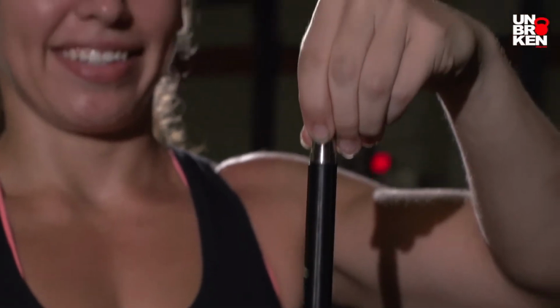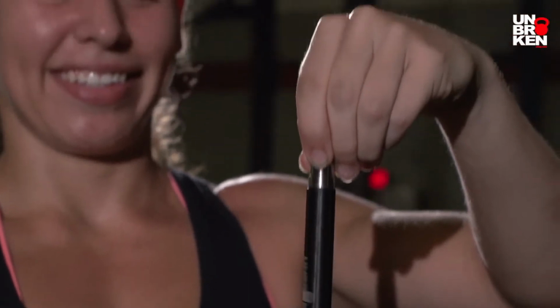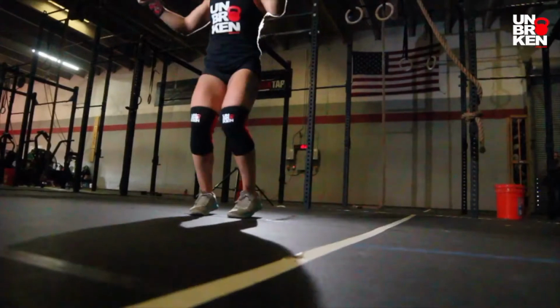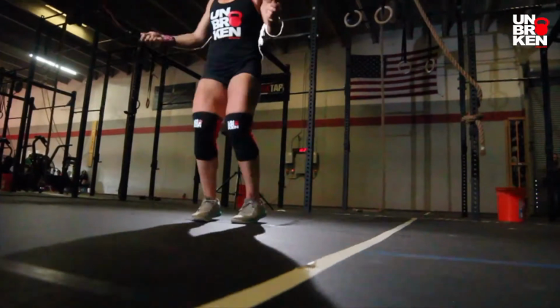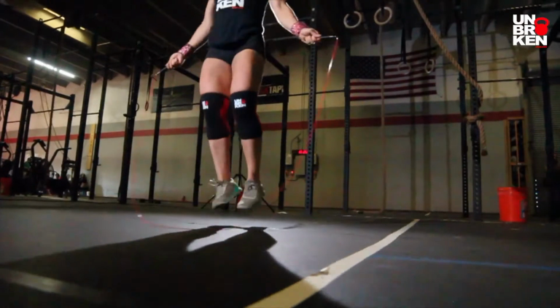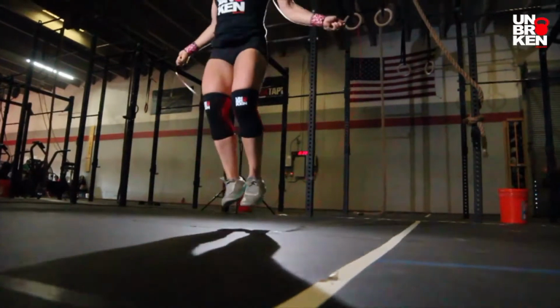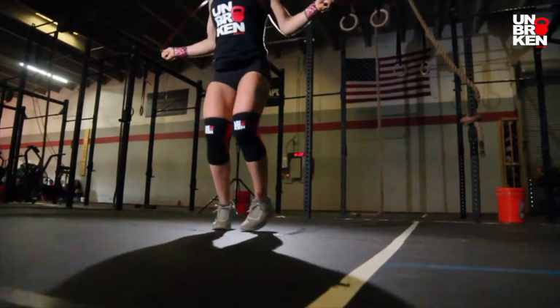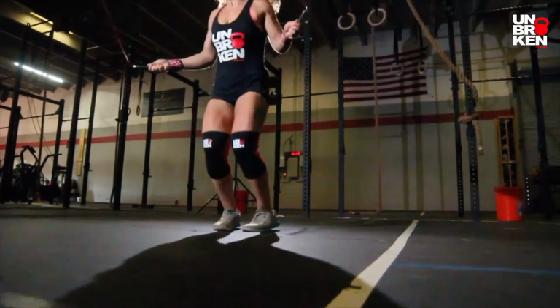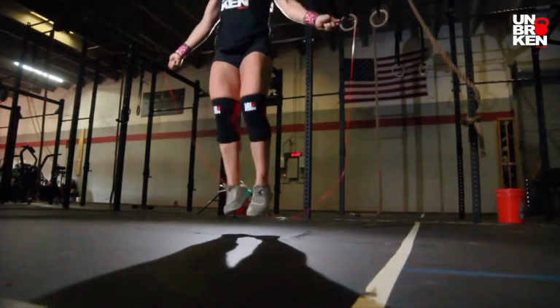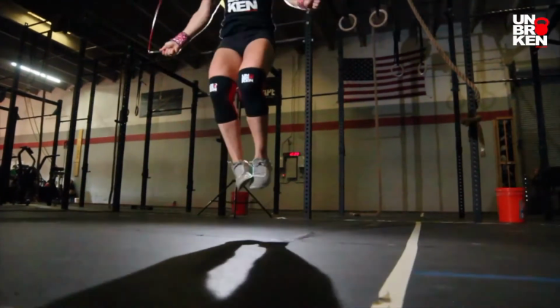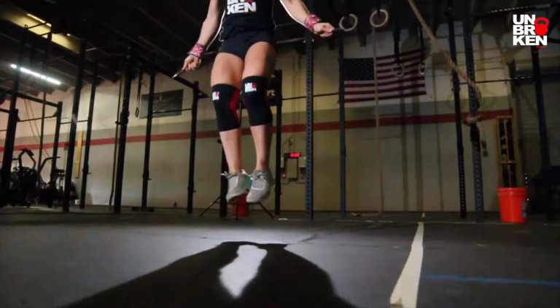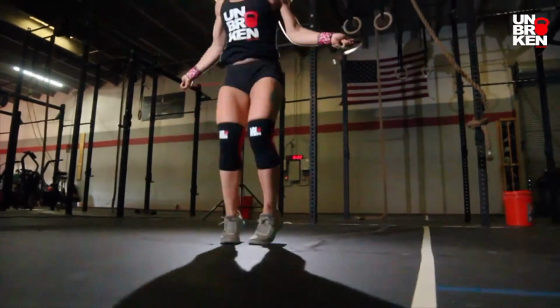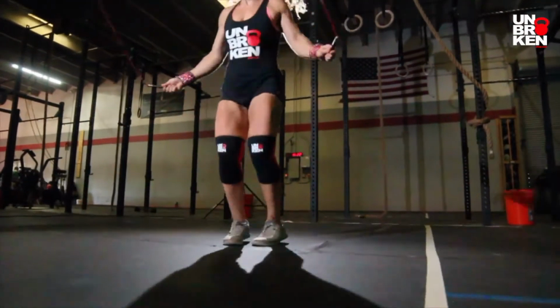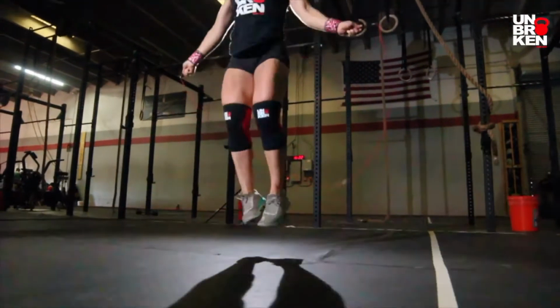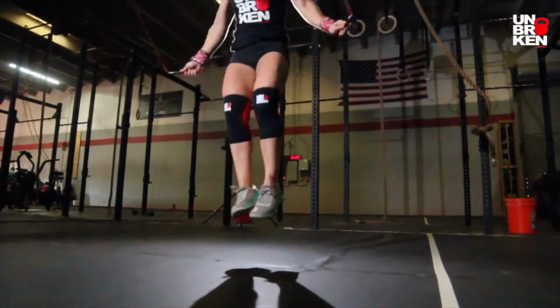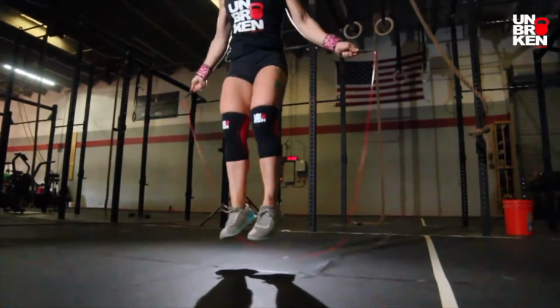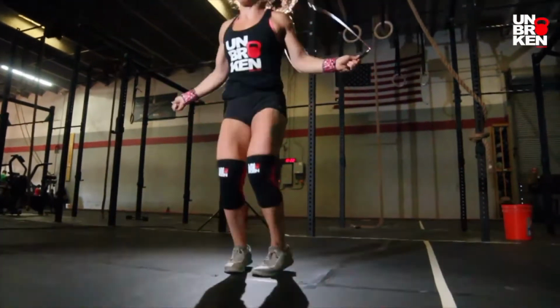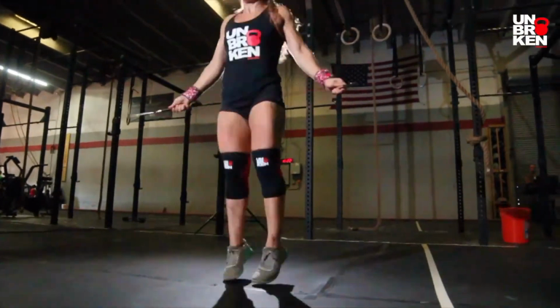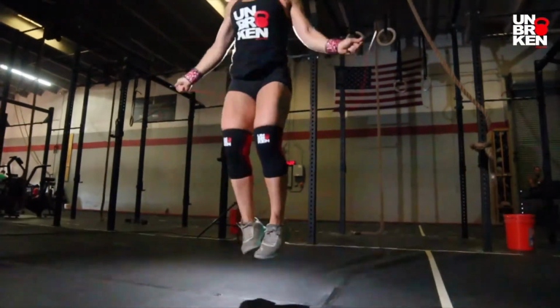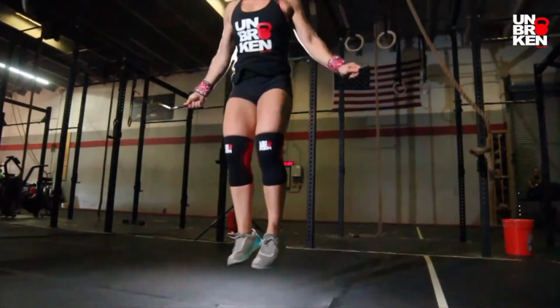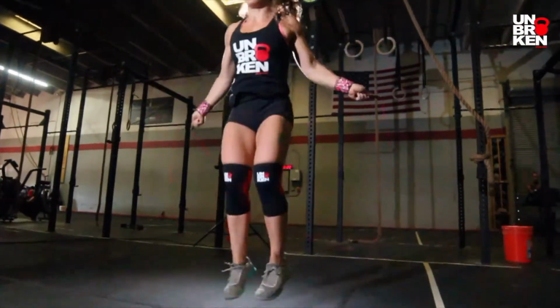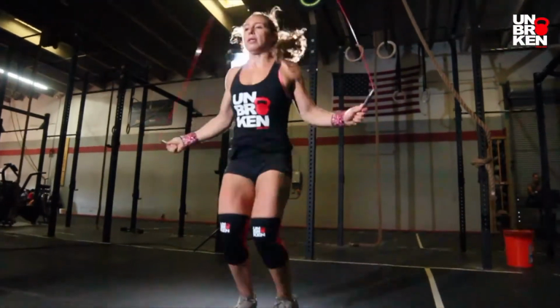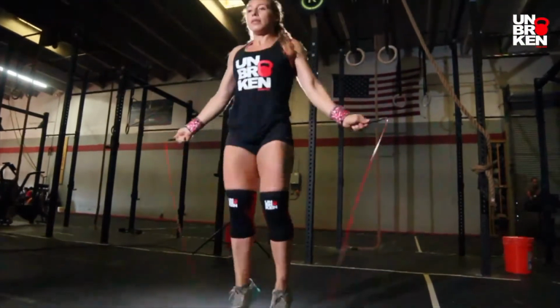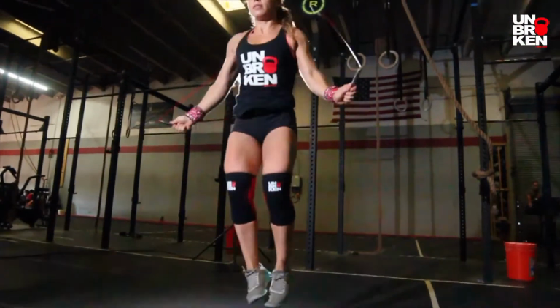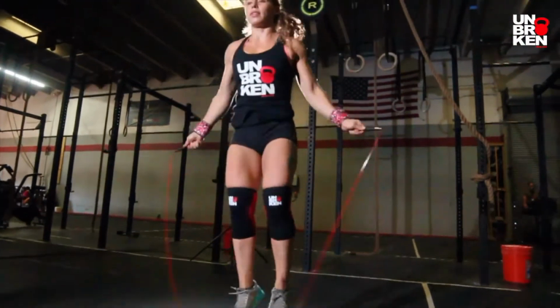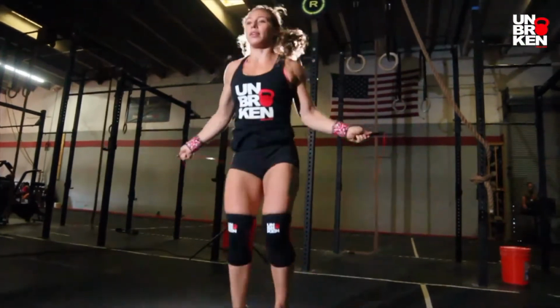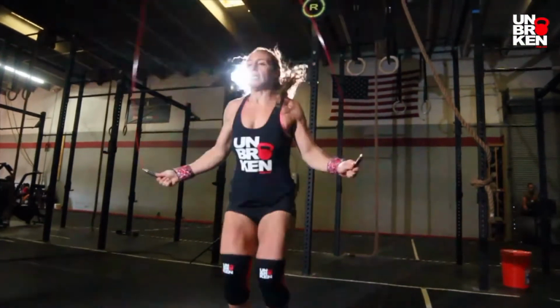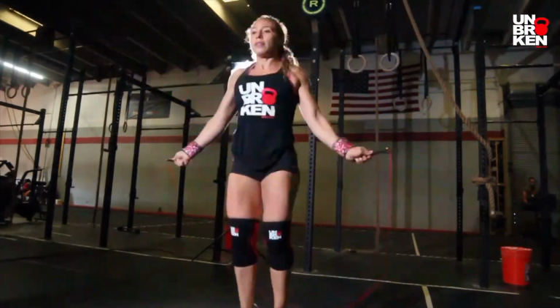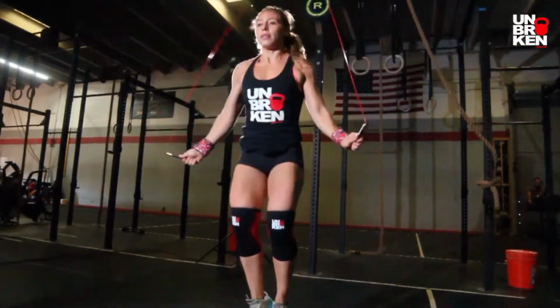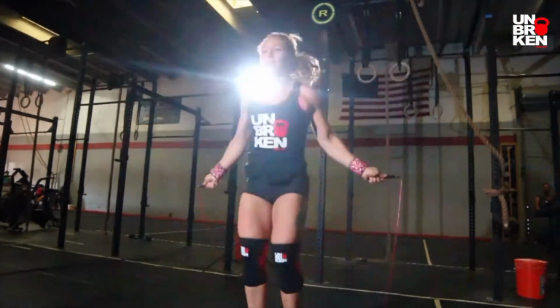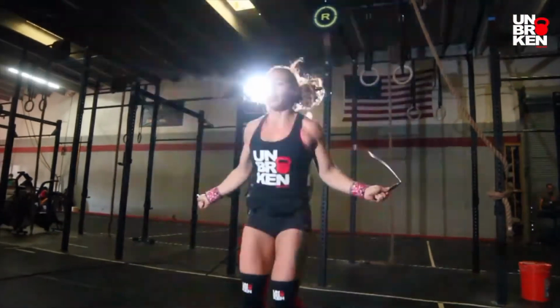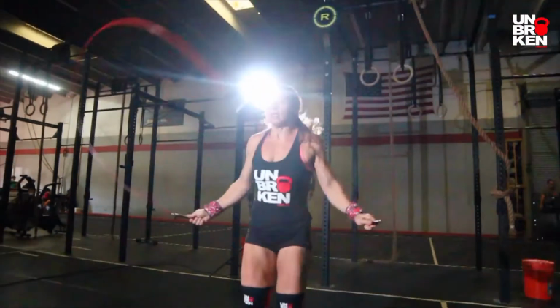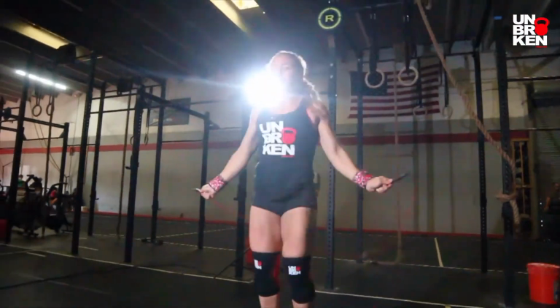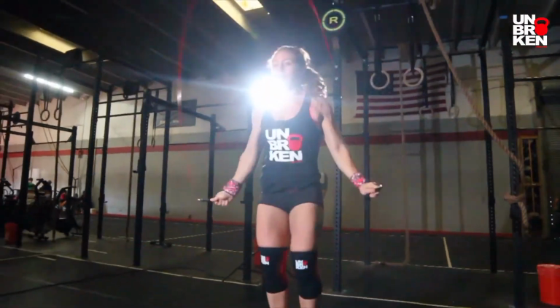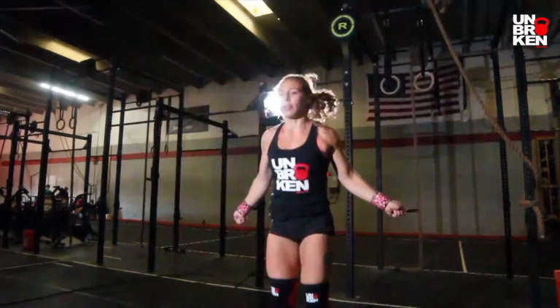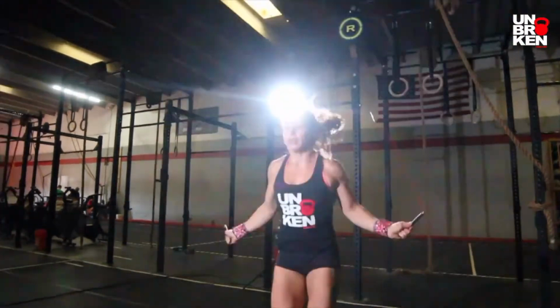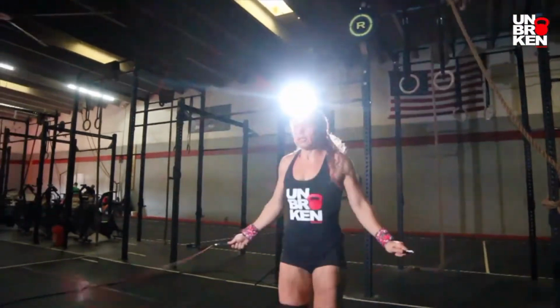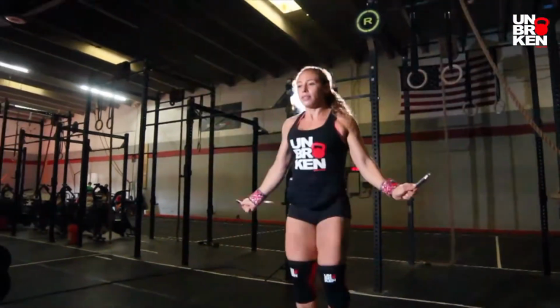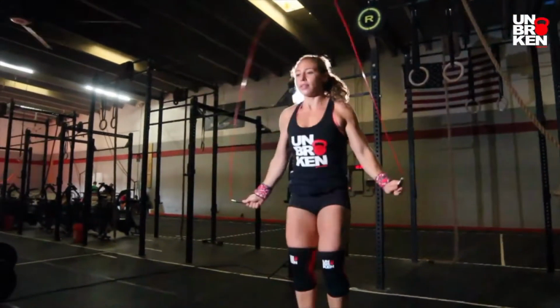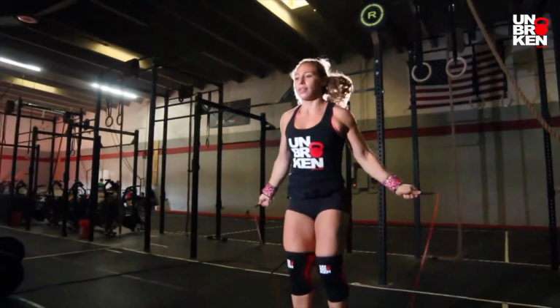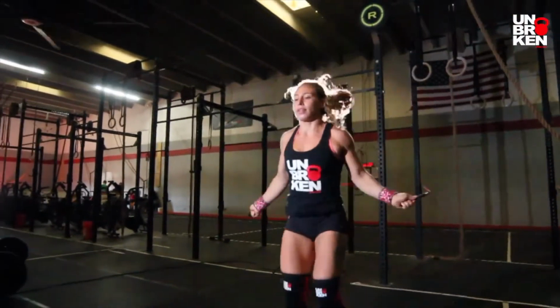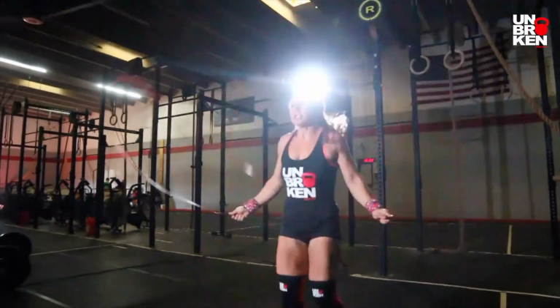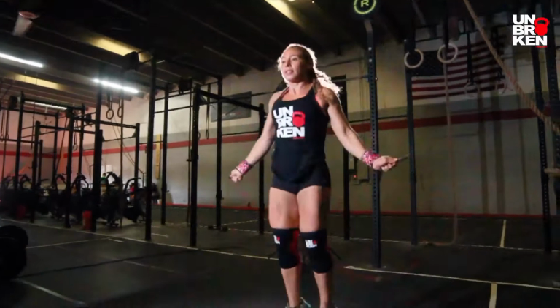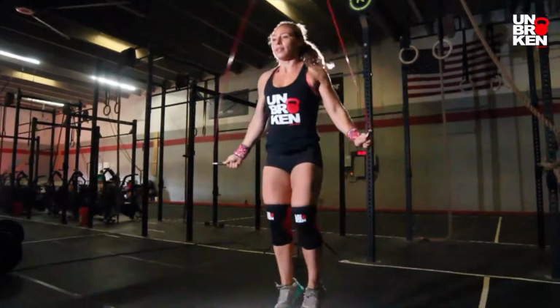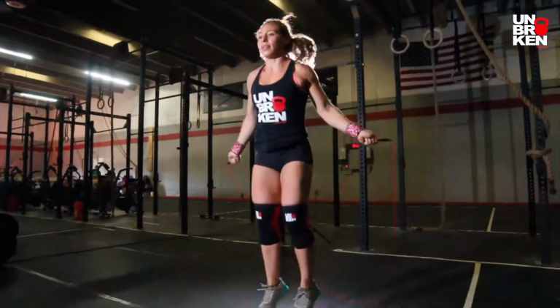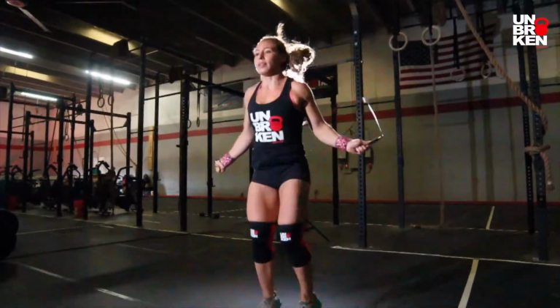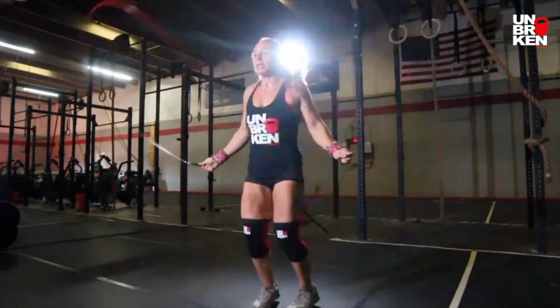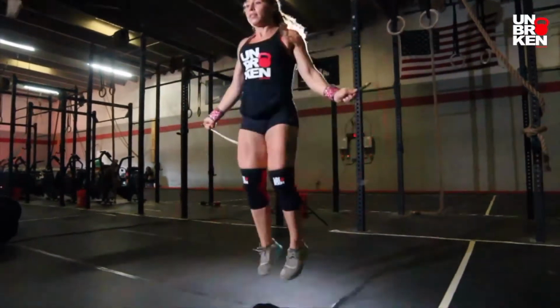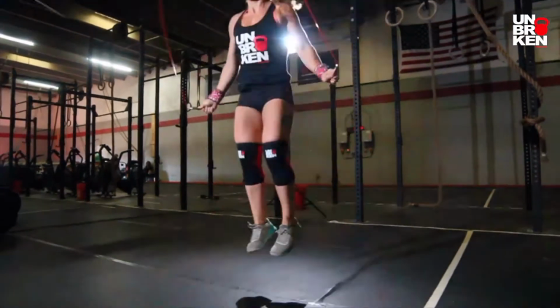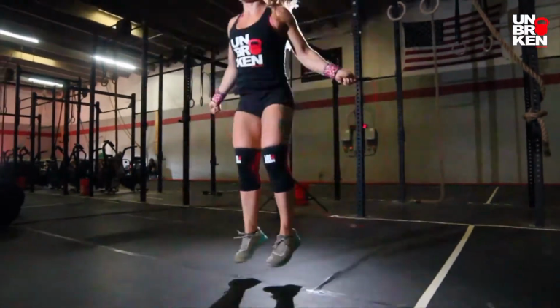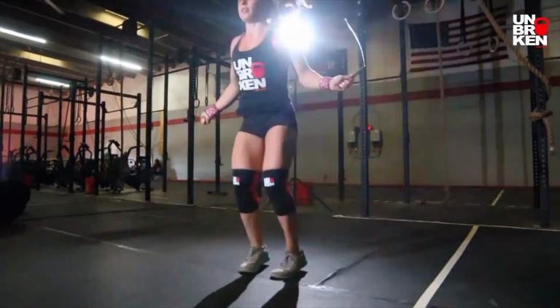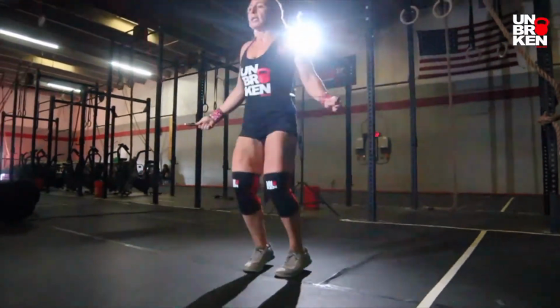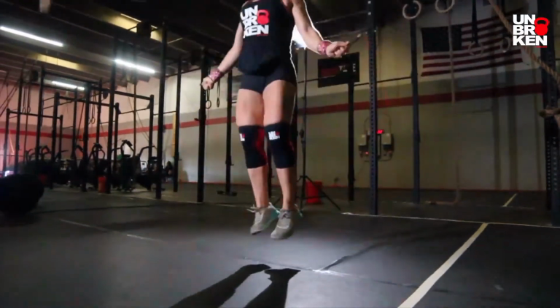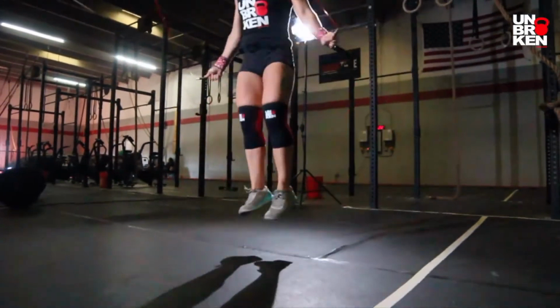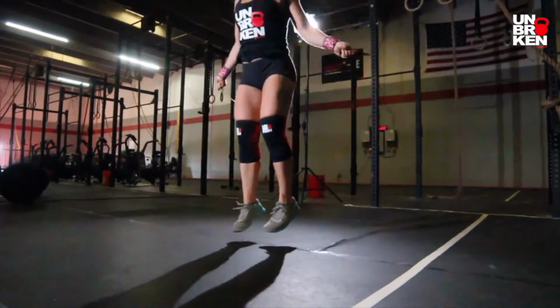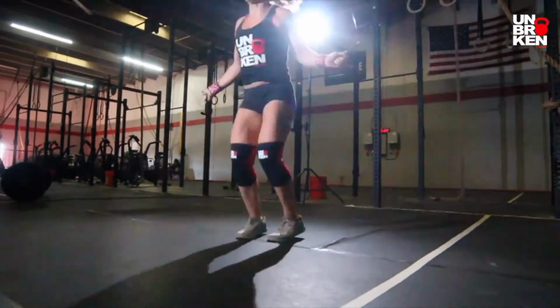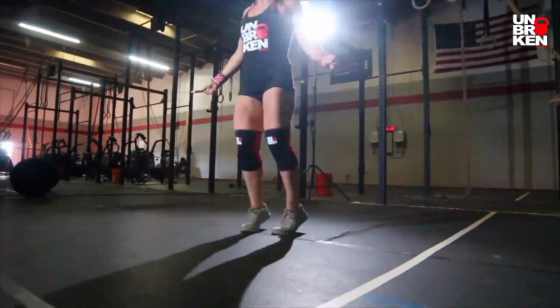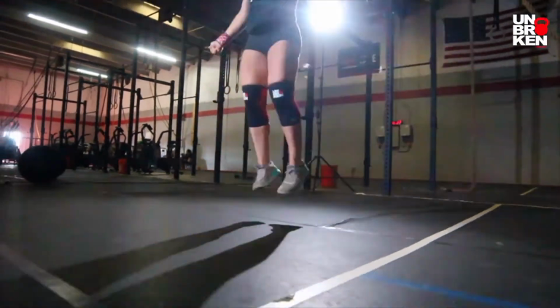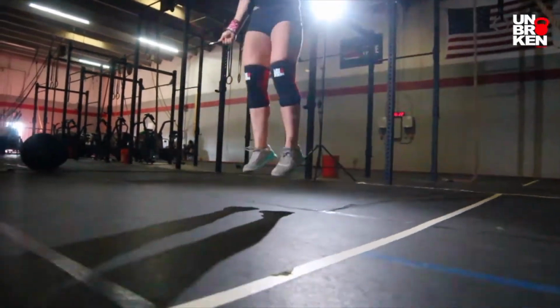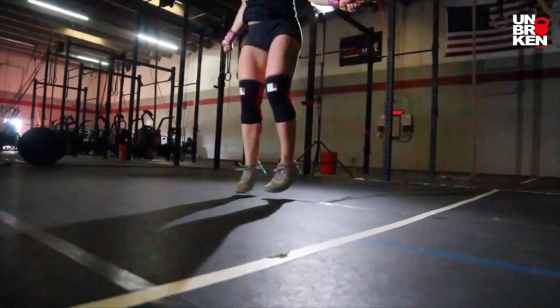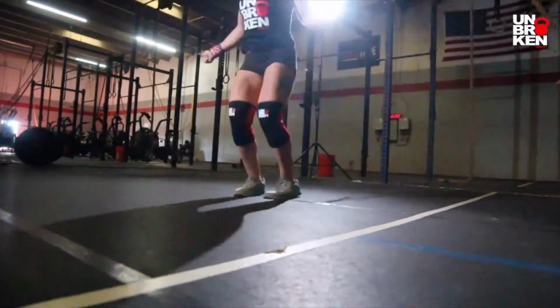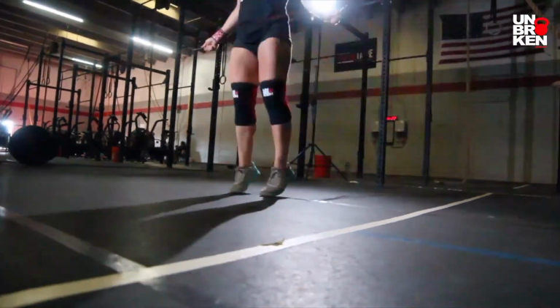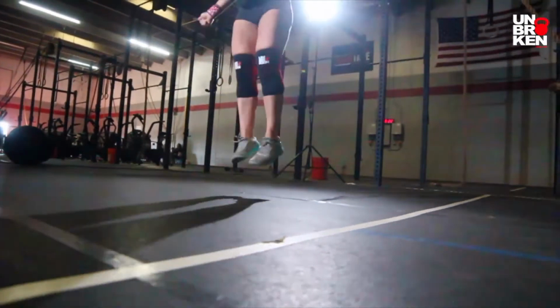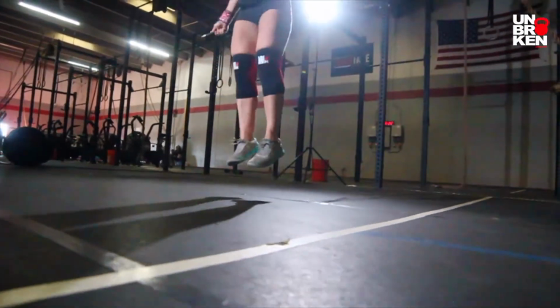It's really light, it's fast, the handles move quick — they don't get stuck or anything like that.